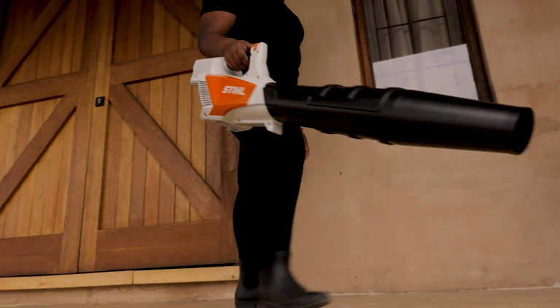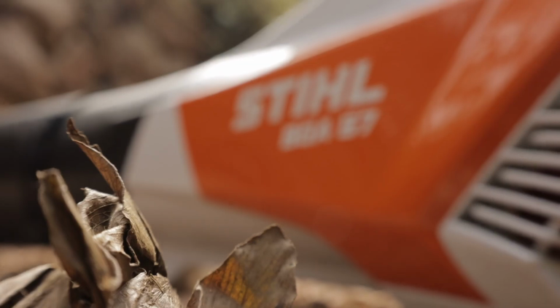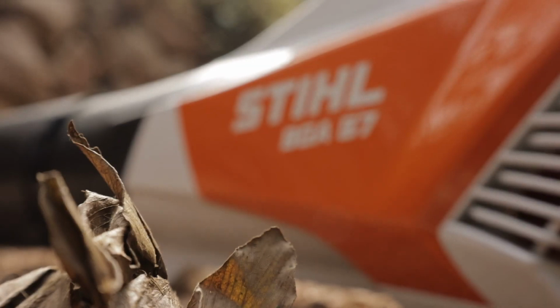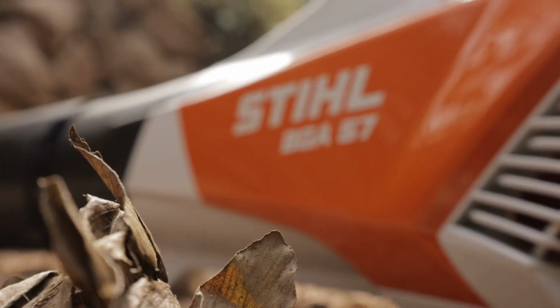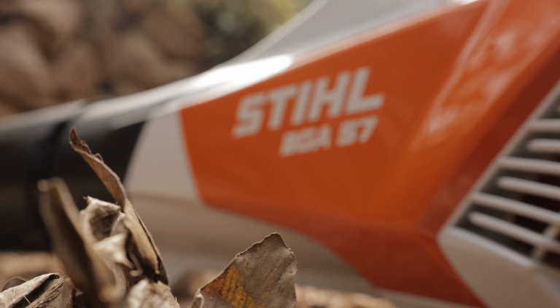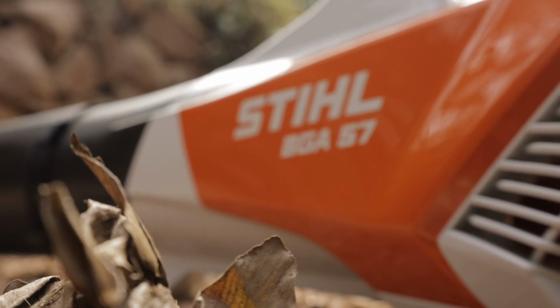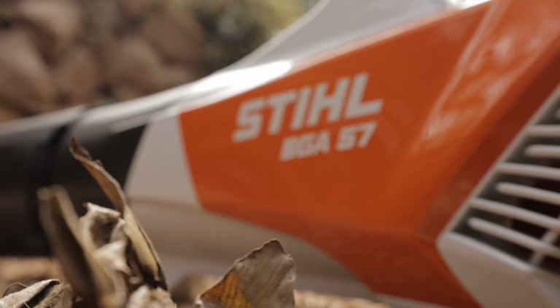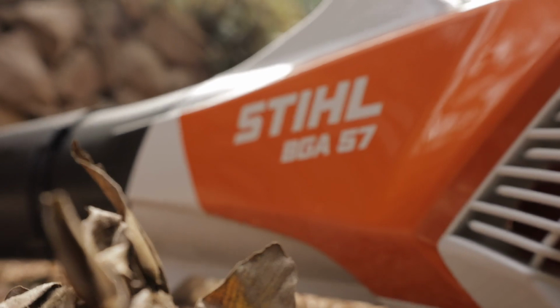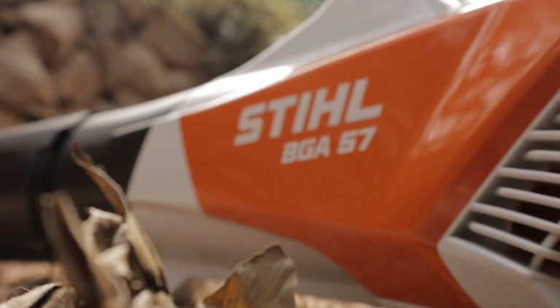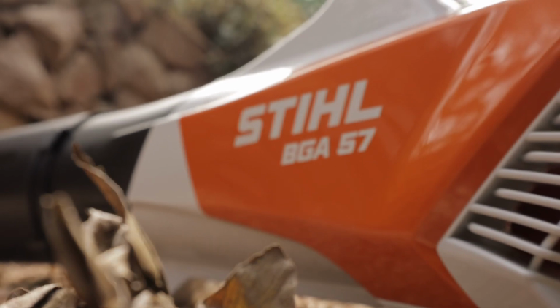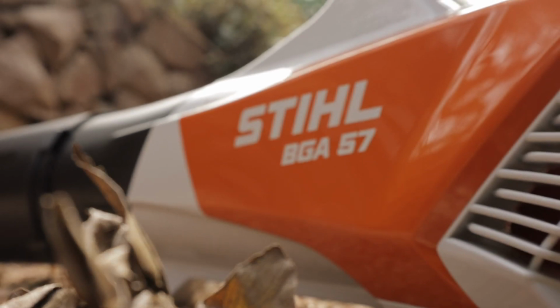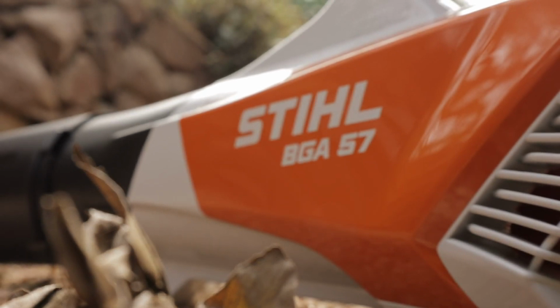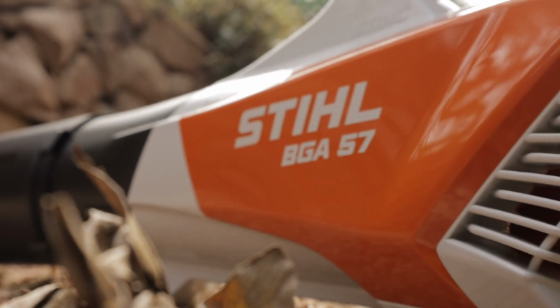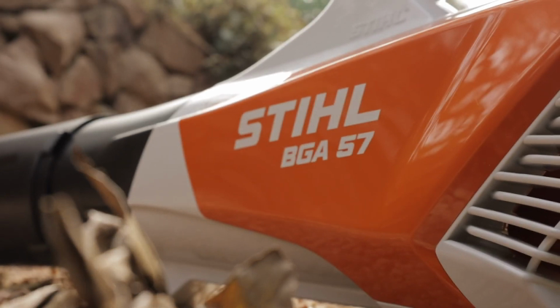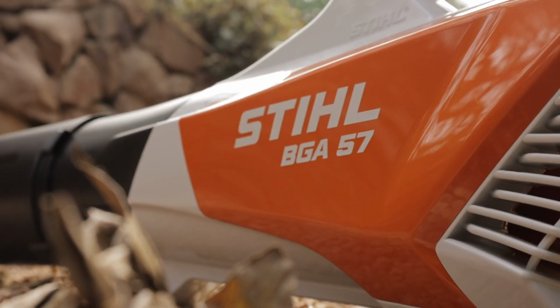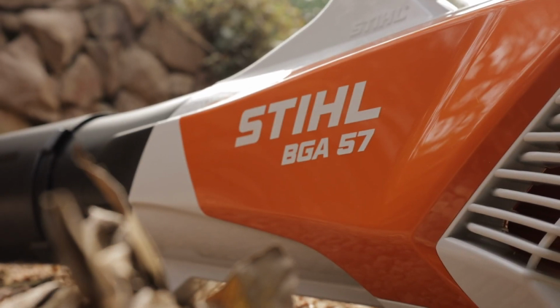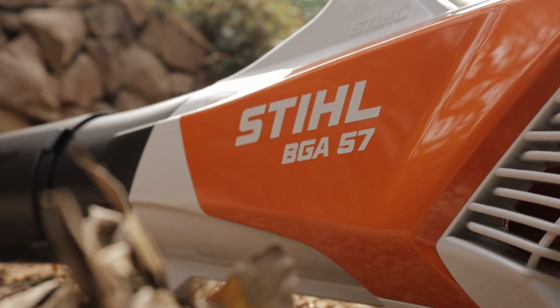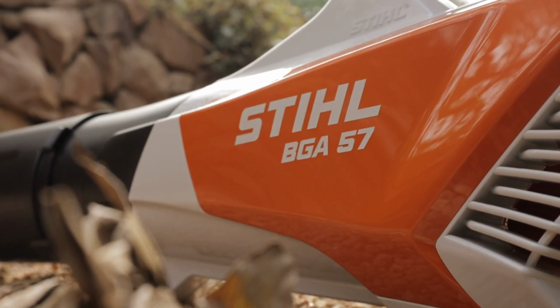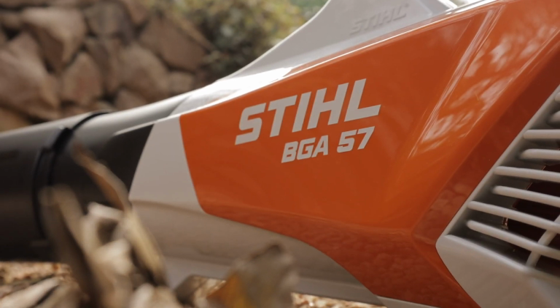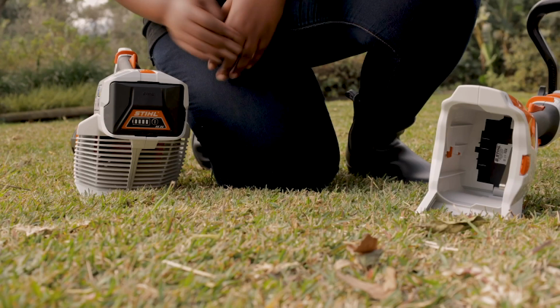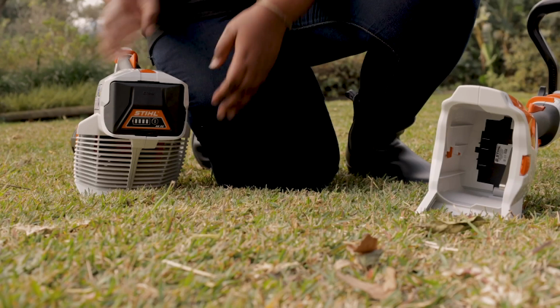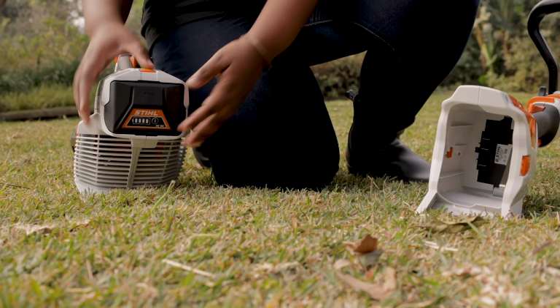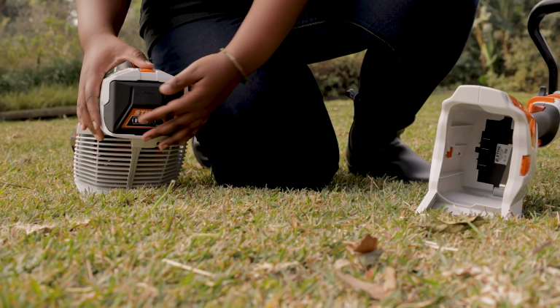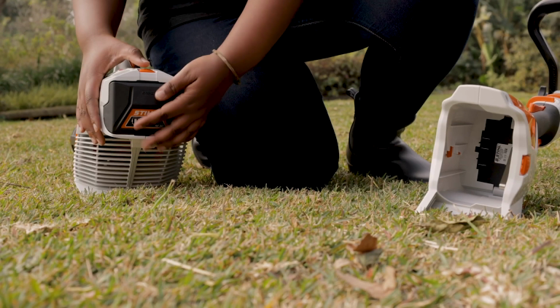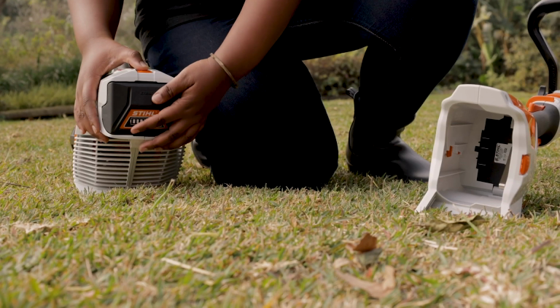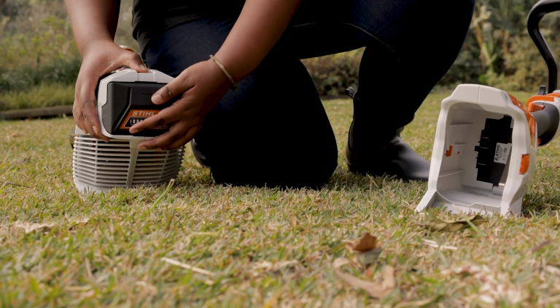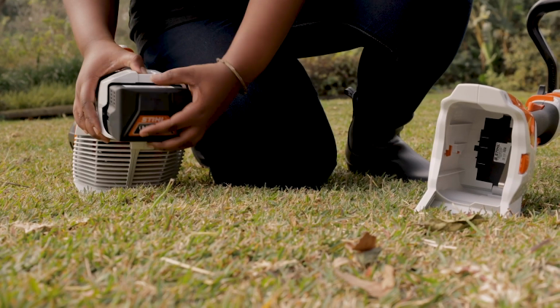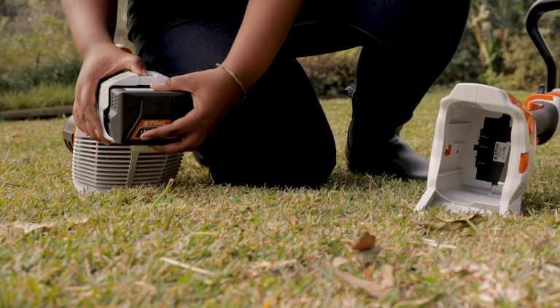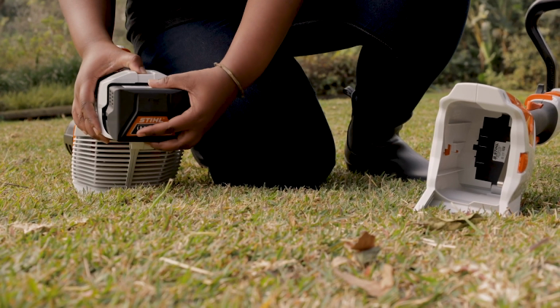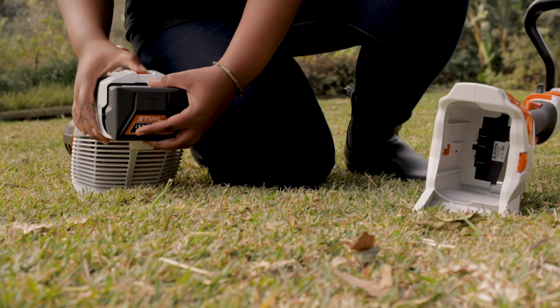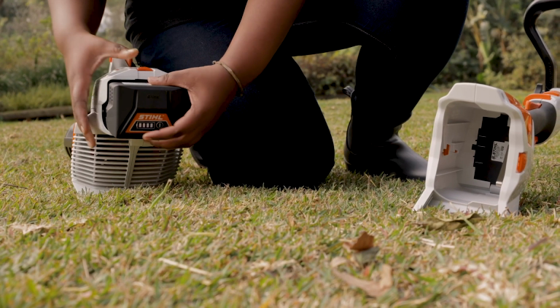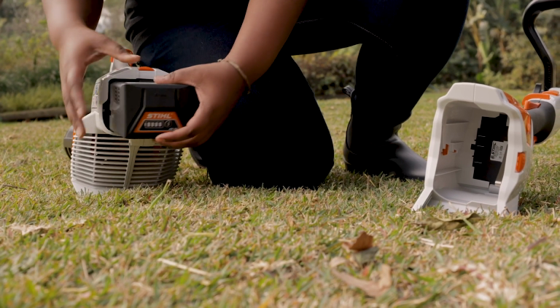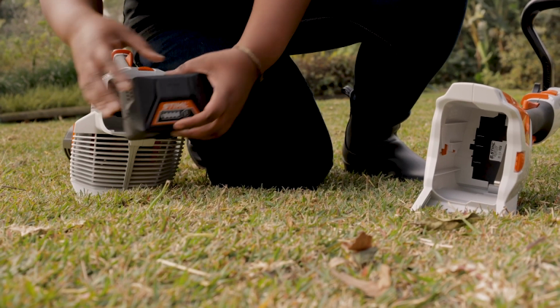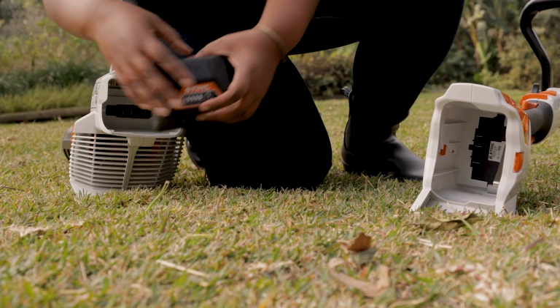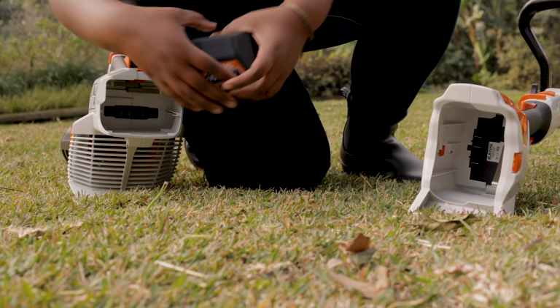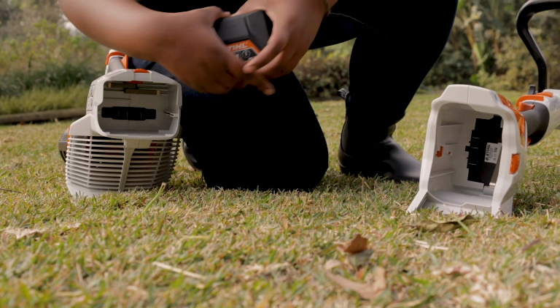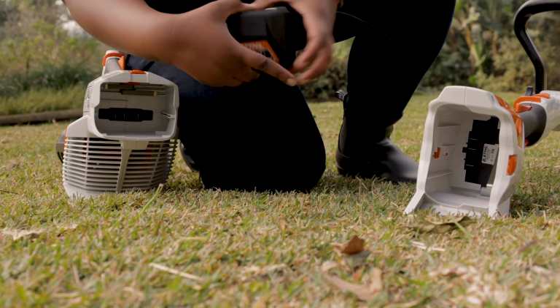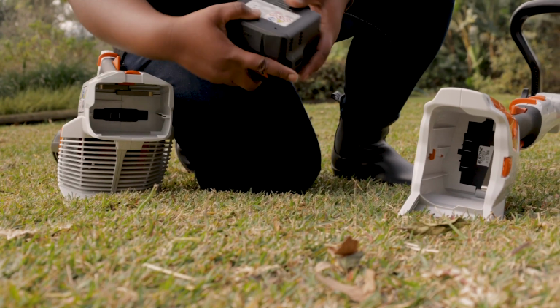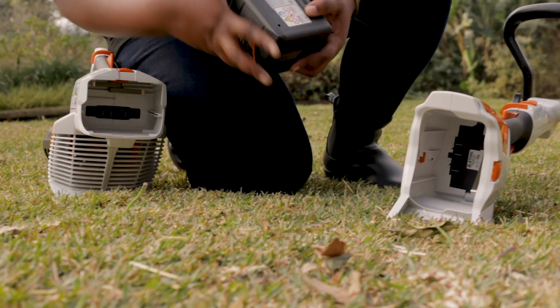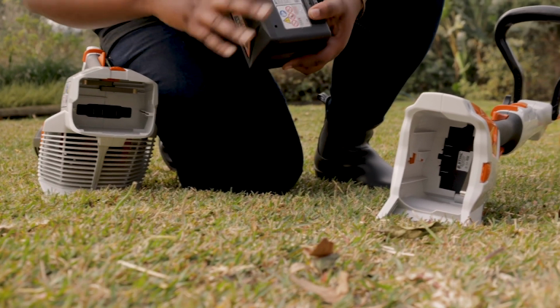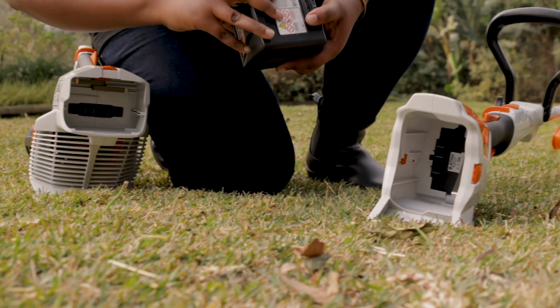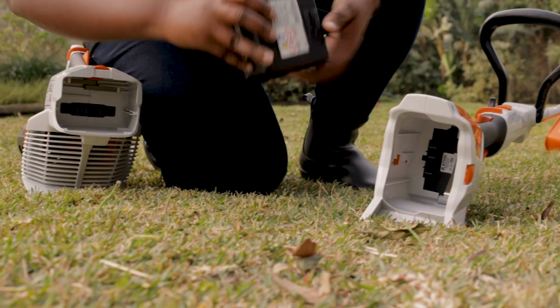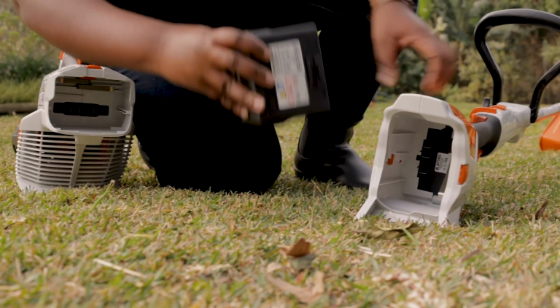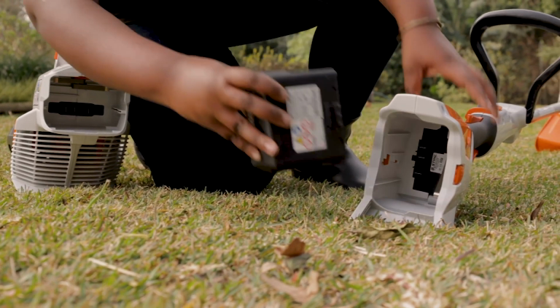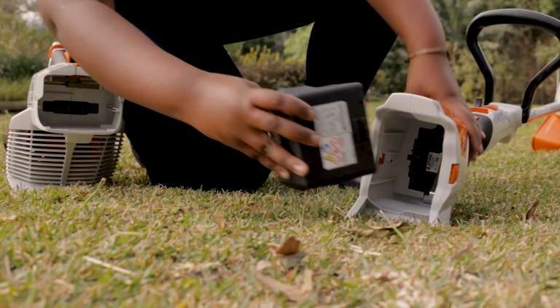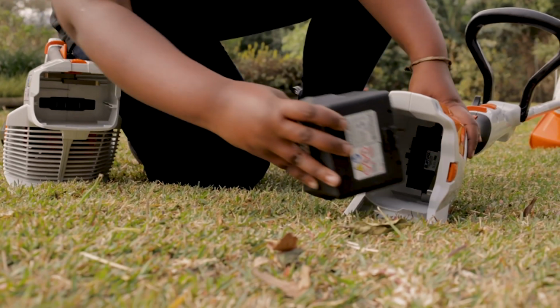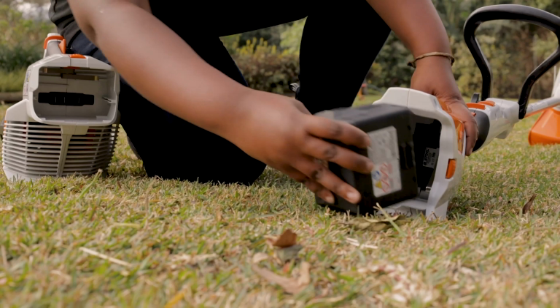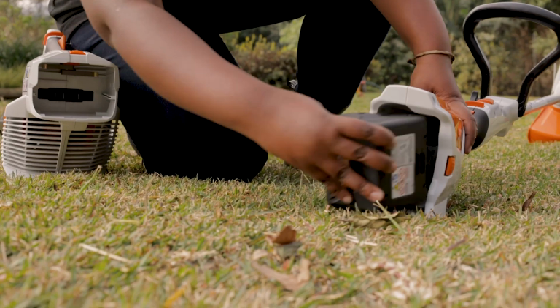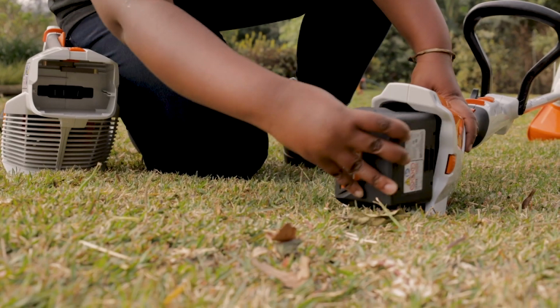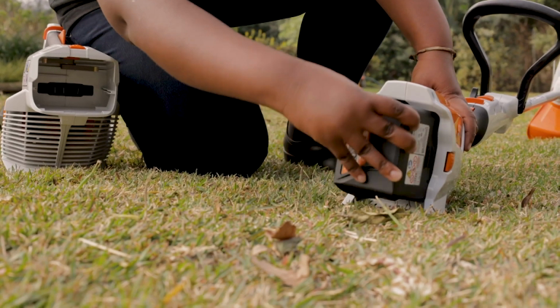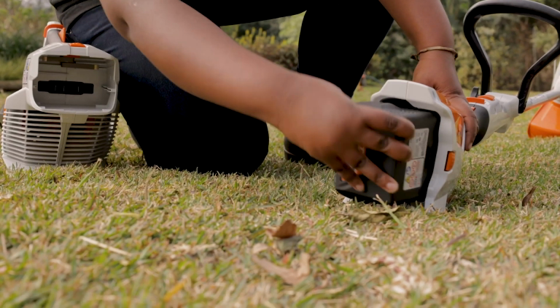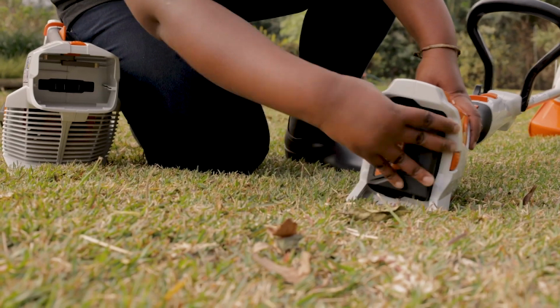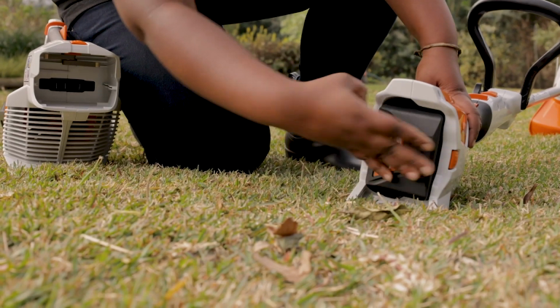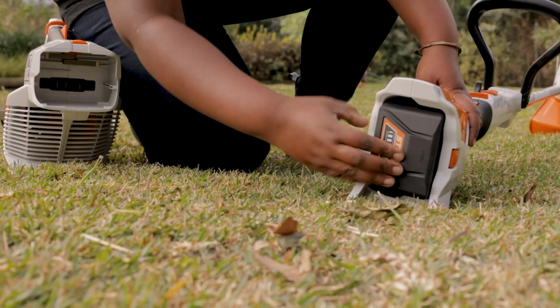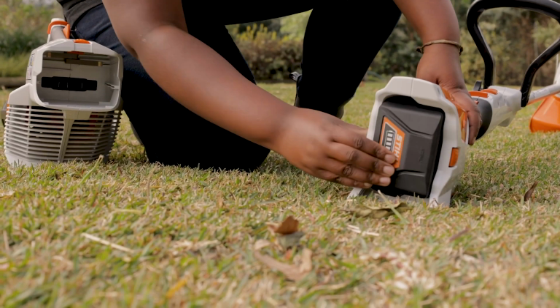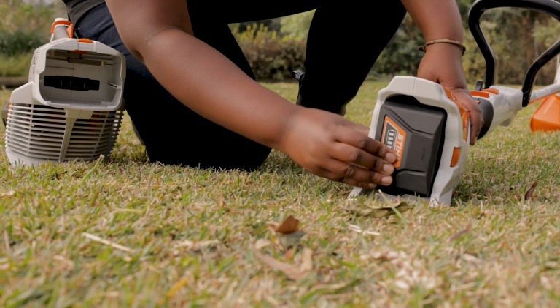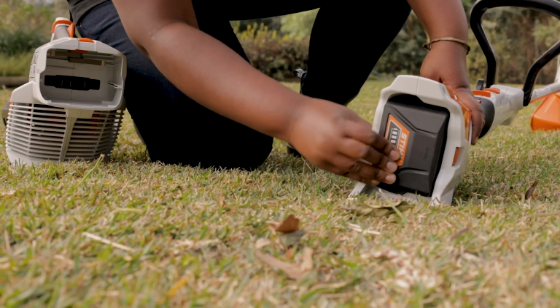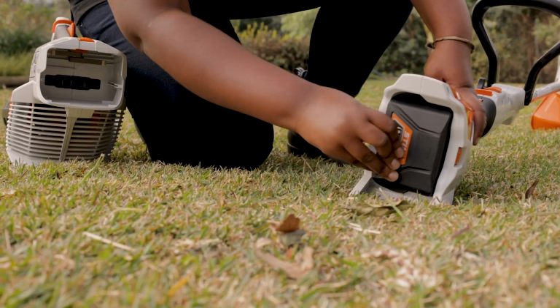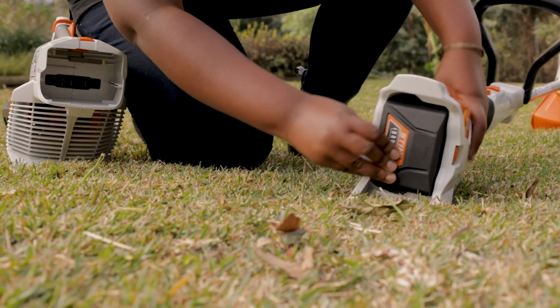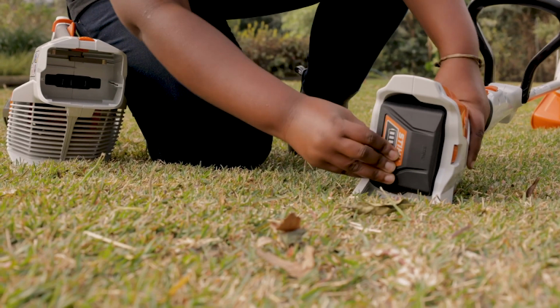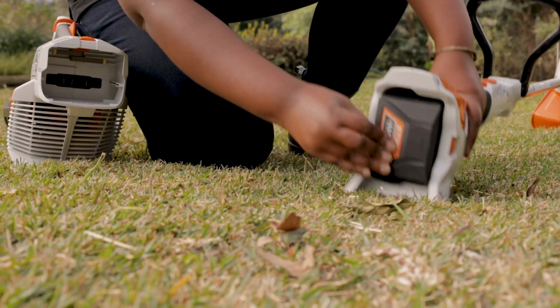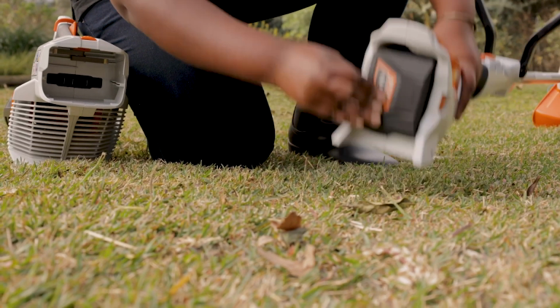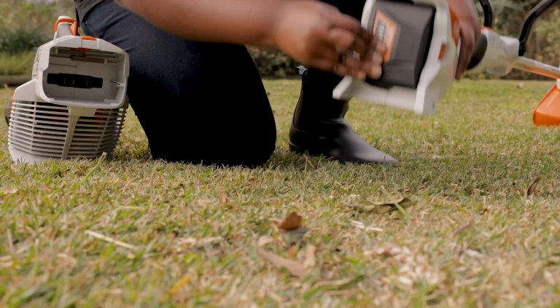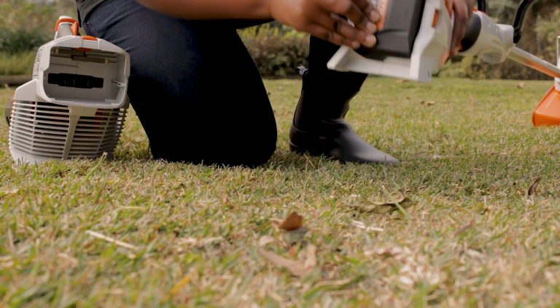We also love that the BGA57 blower uses the same battery as the rest of the tools in the Stihl lithium-ion compact range.